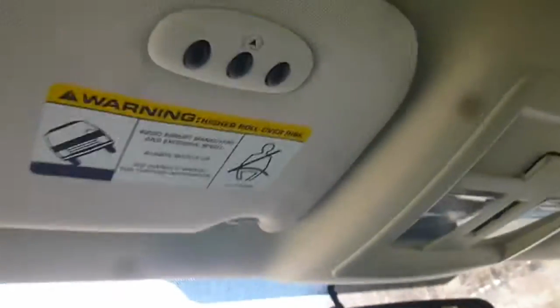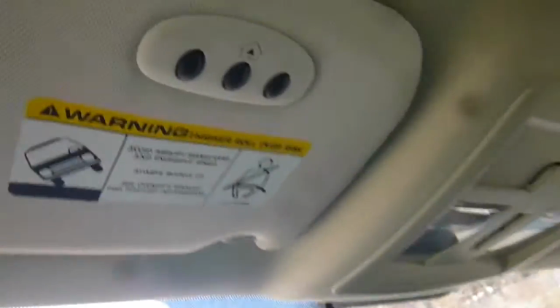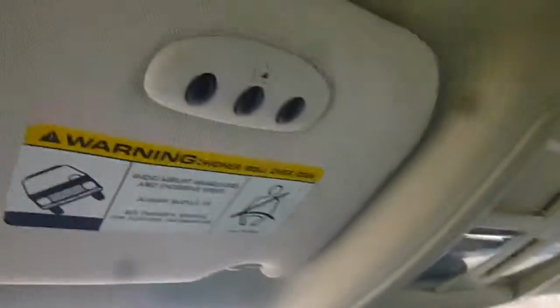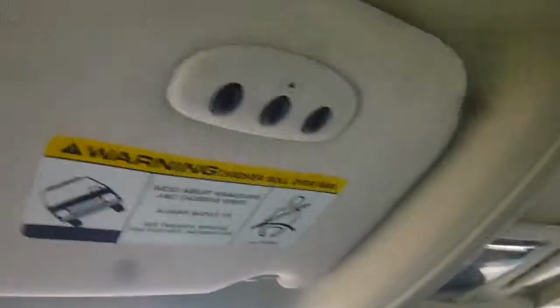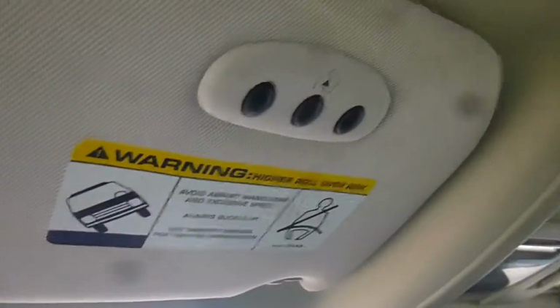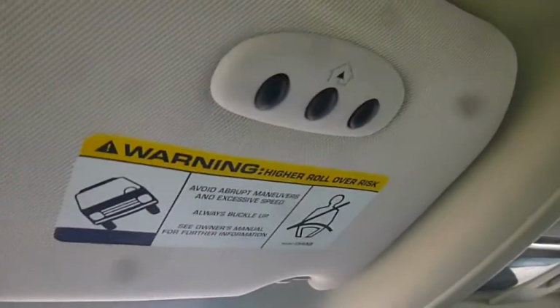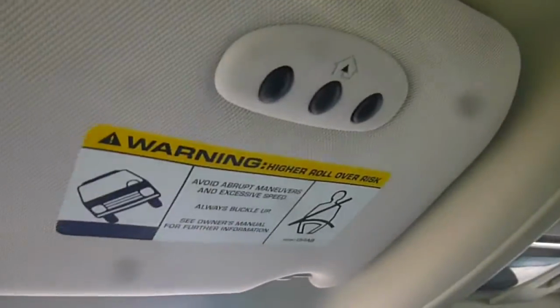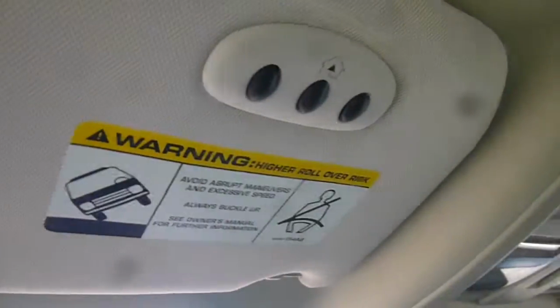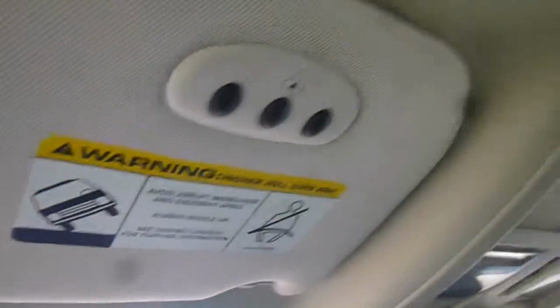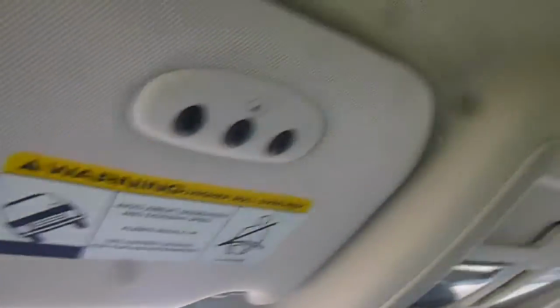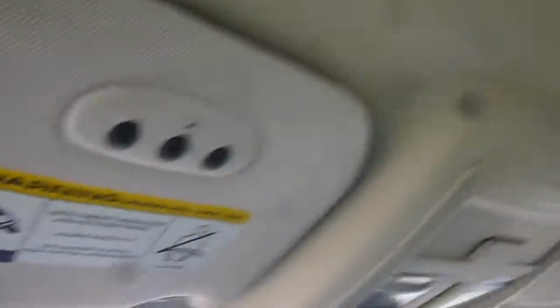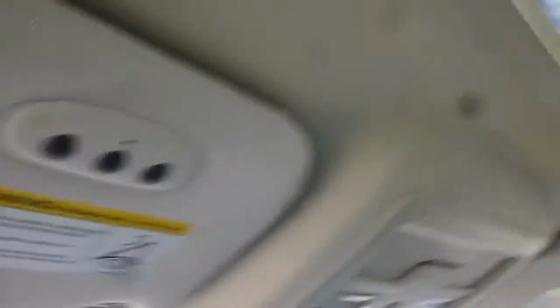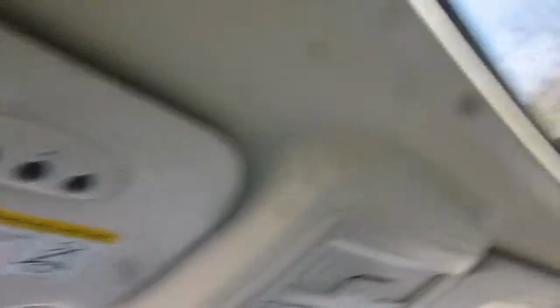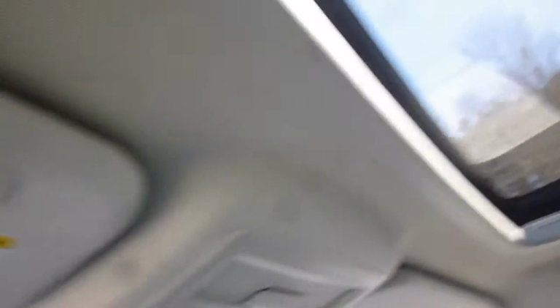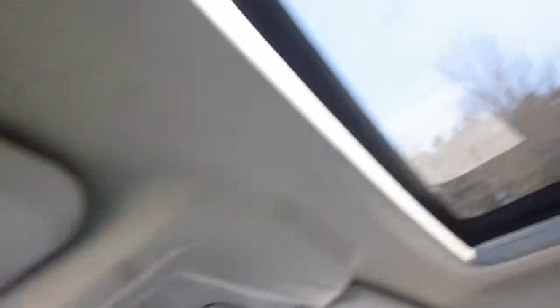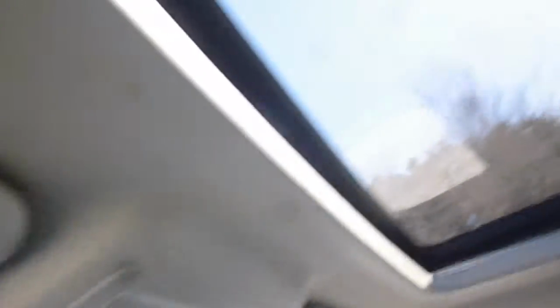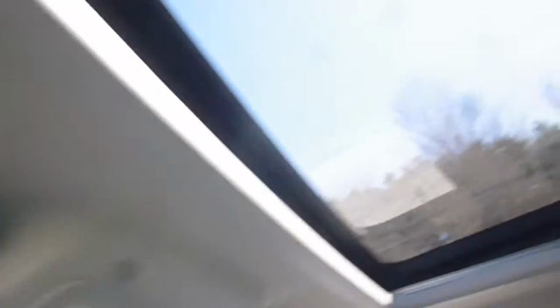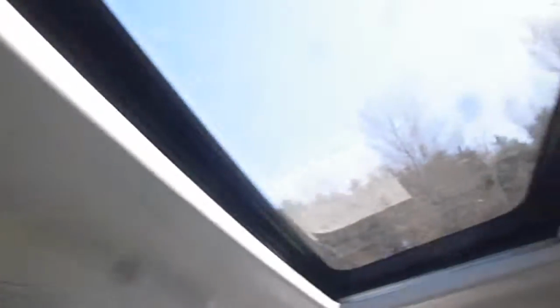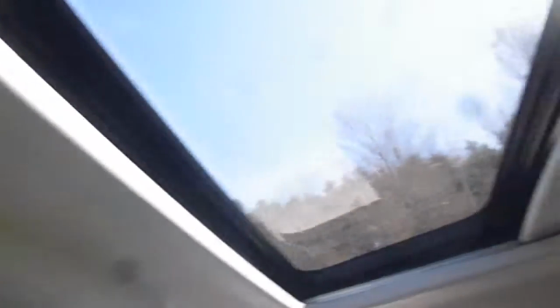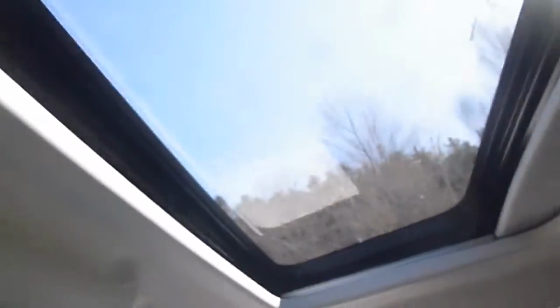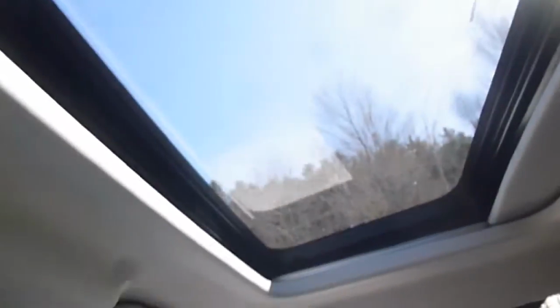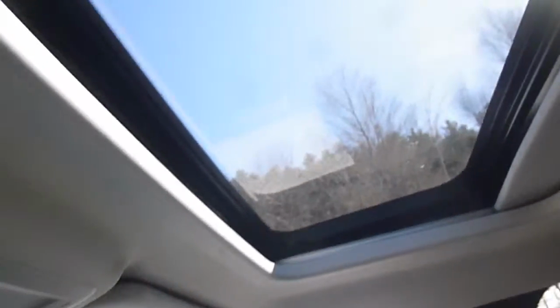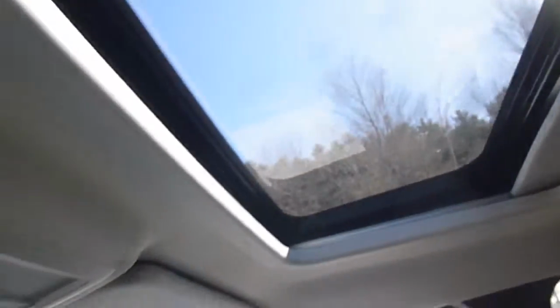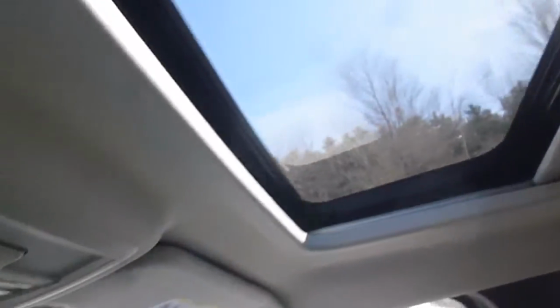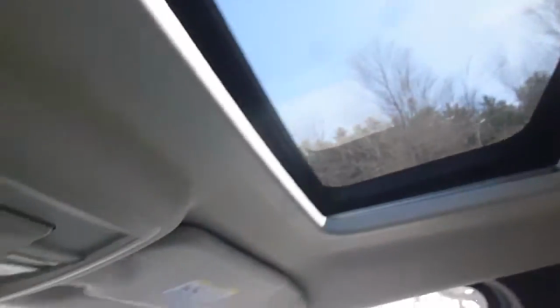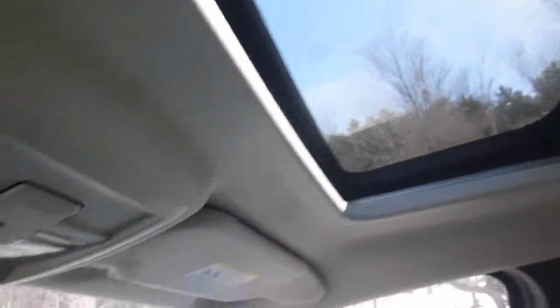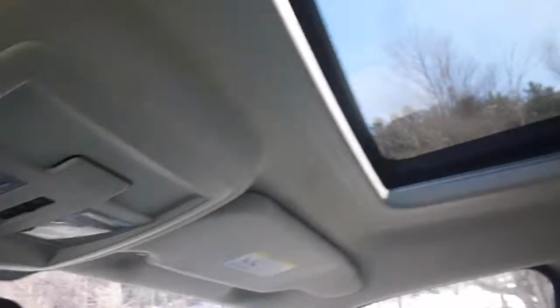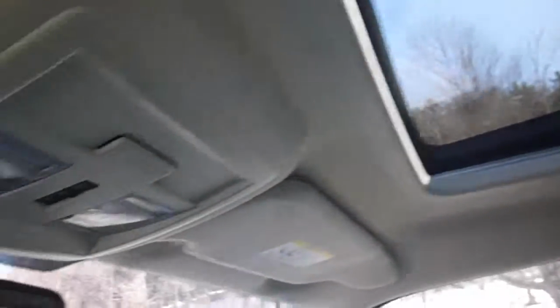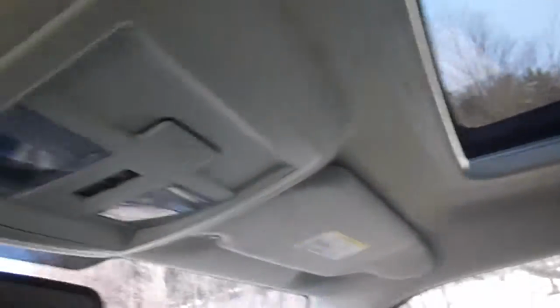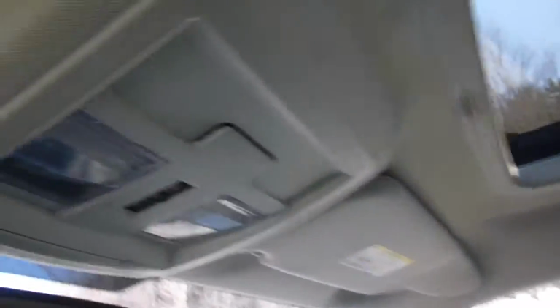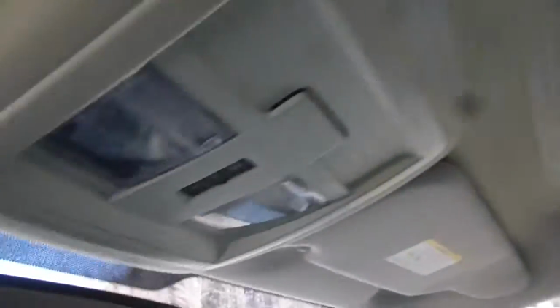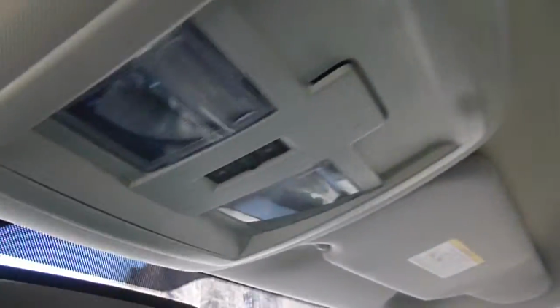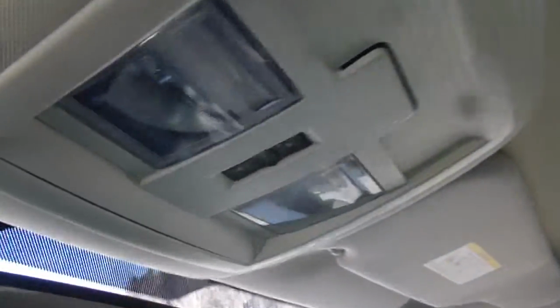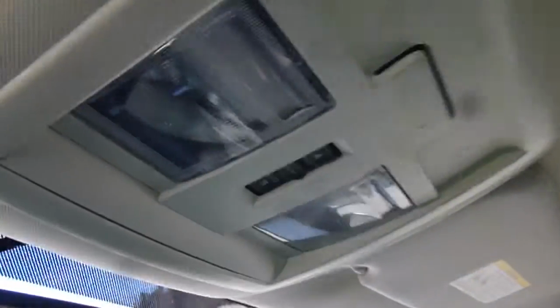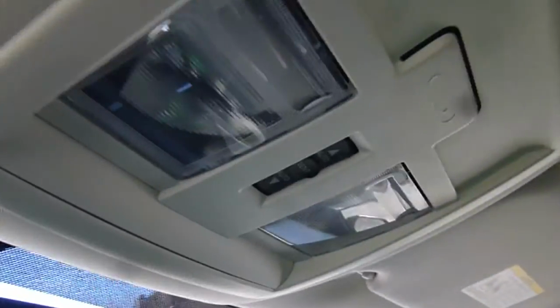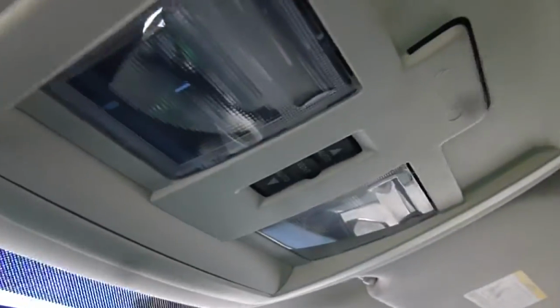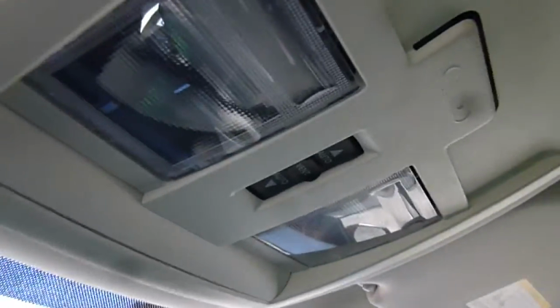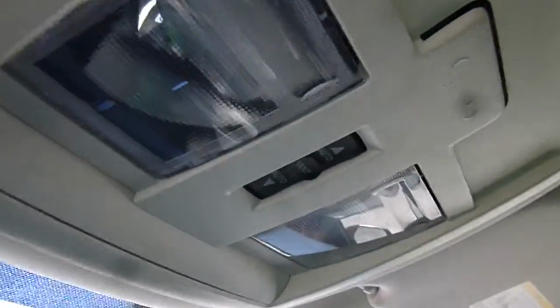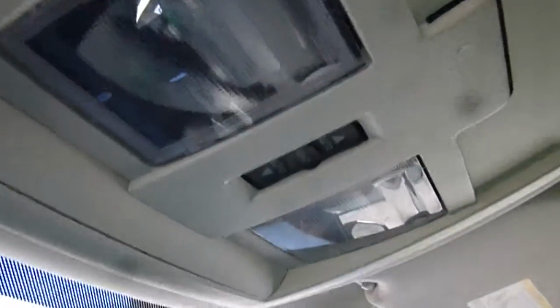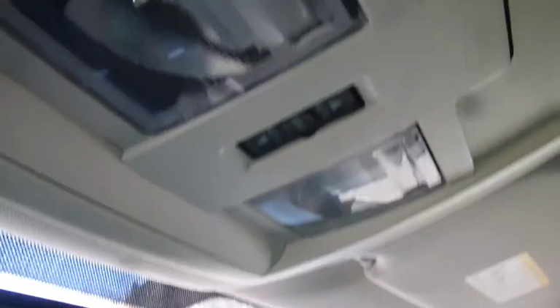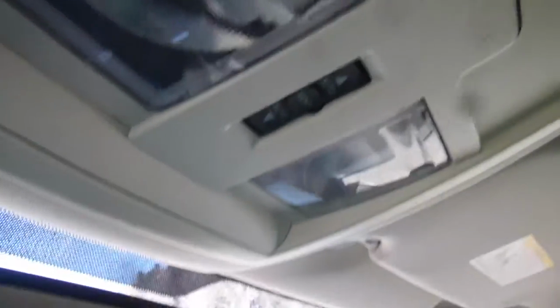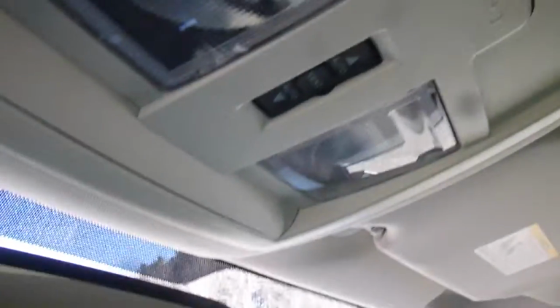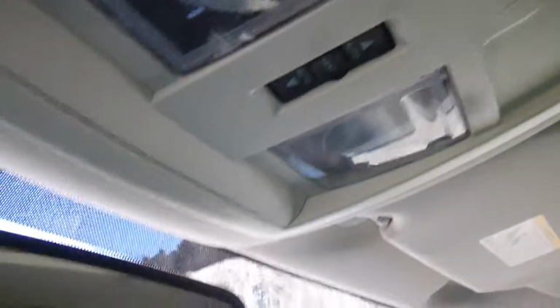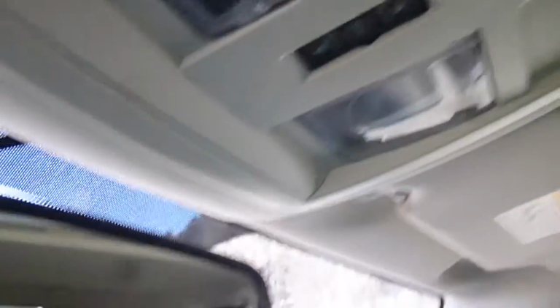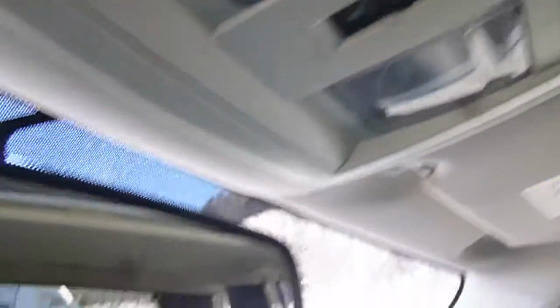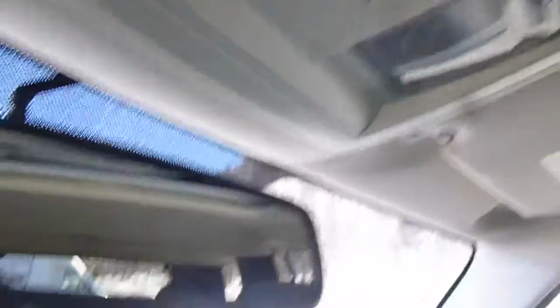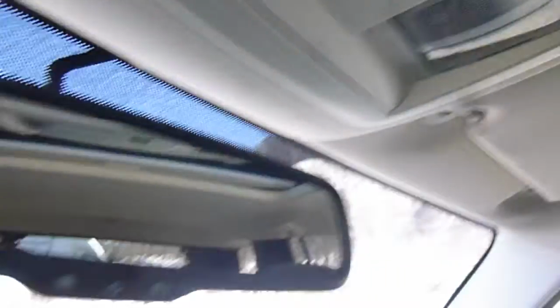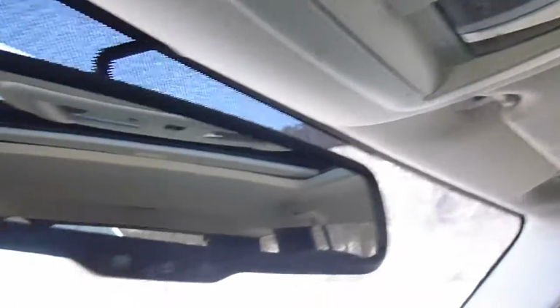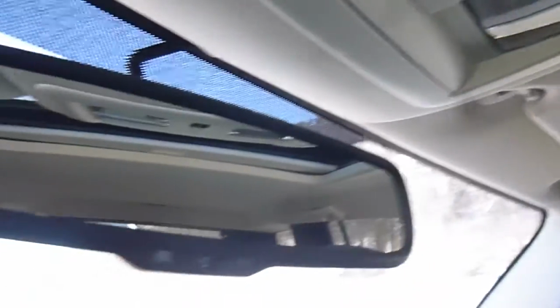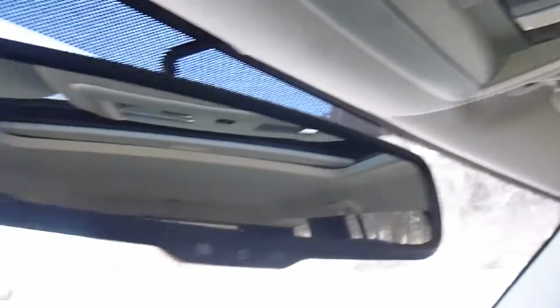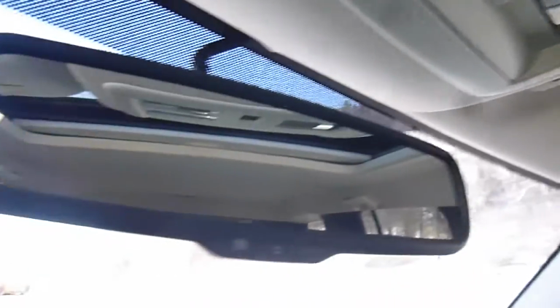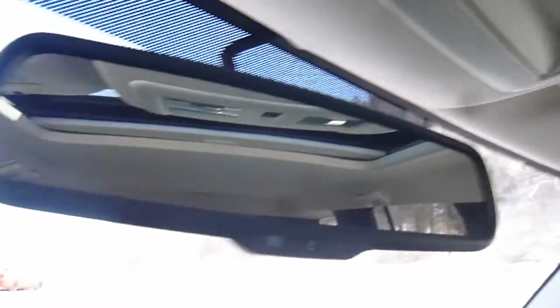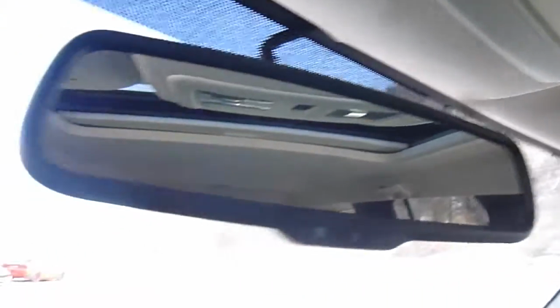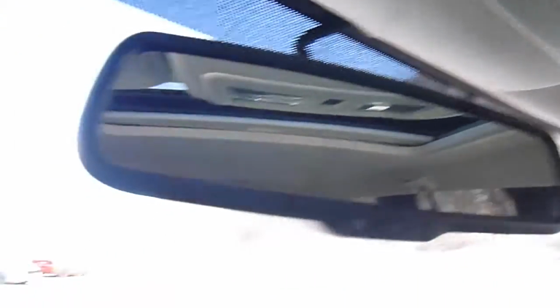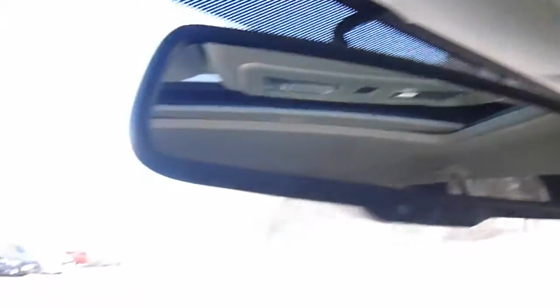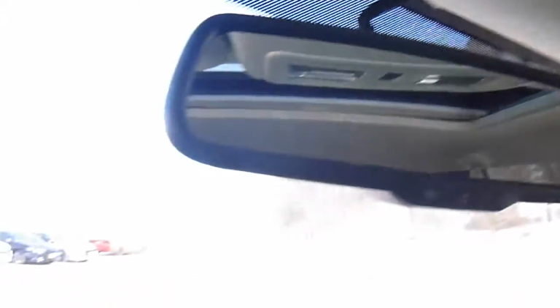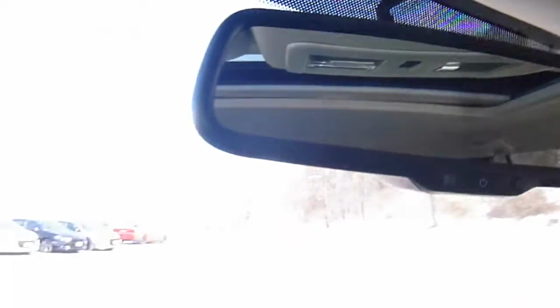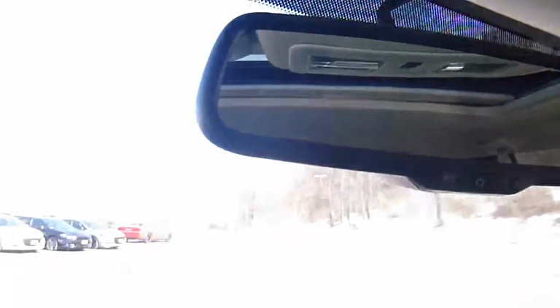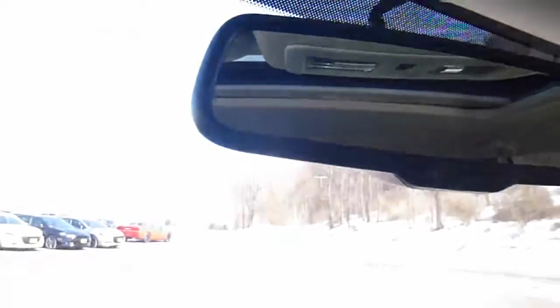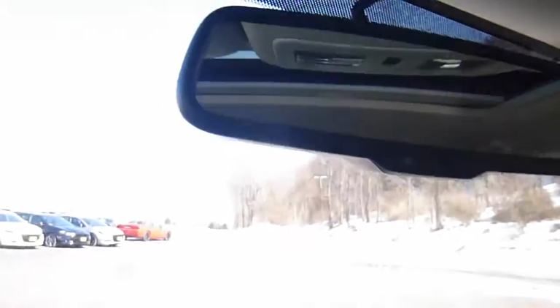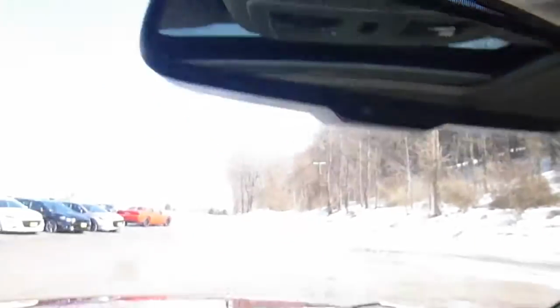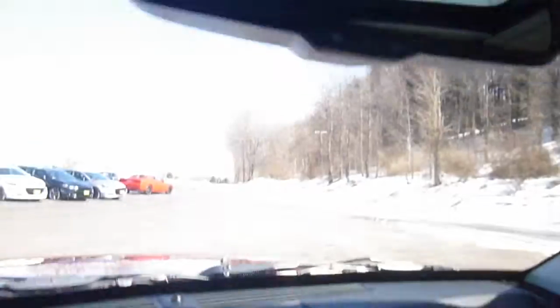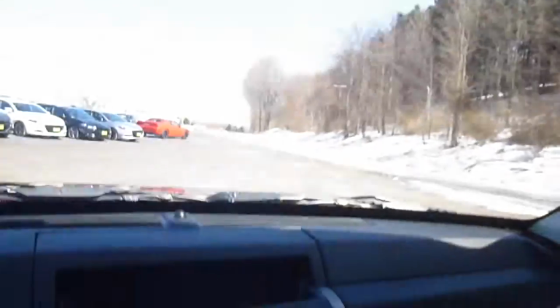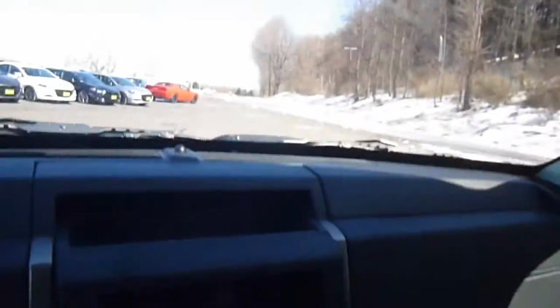Up here you have your HomeLink system, a sunroof, and buttons to open and close the sunroof. Your rear view mirror there.